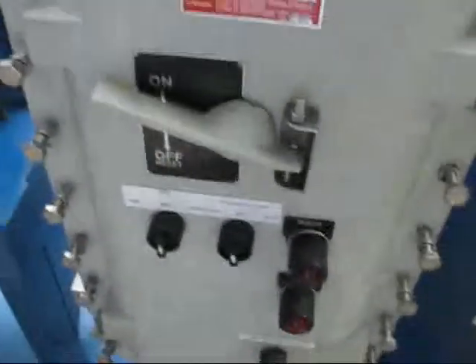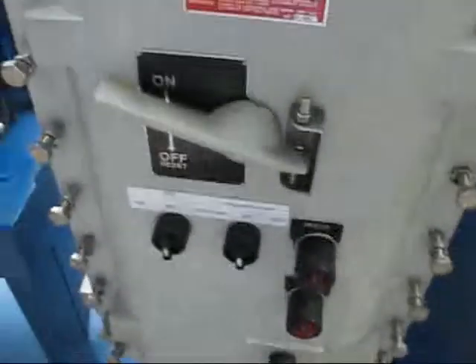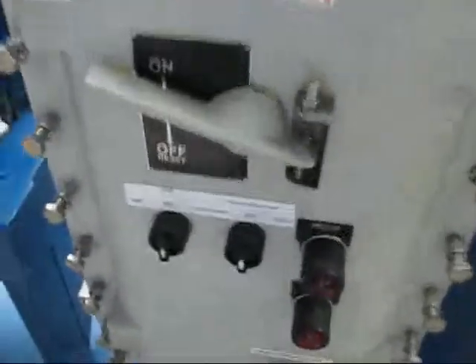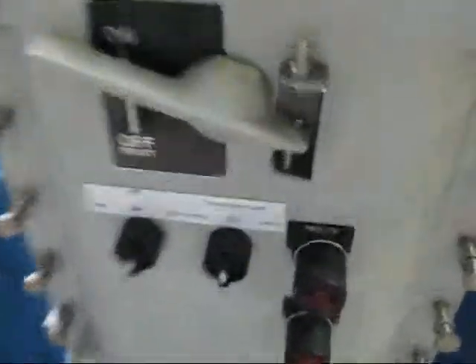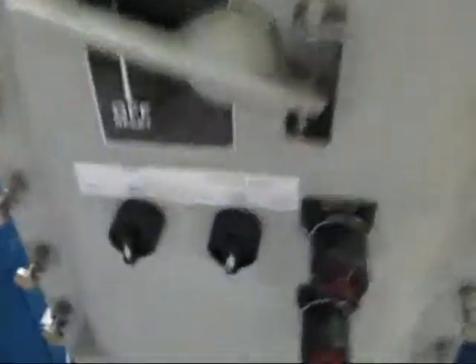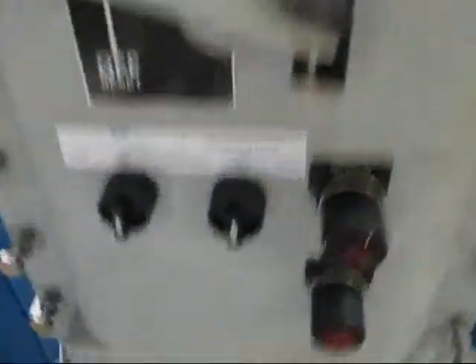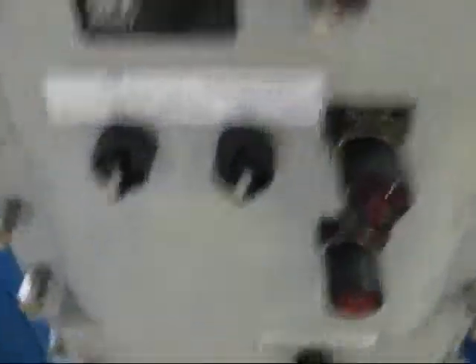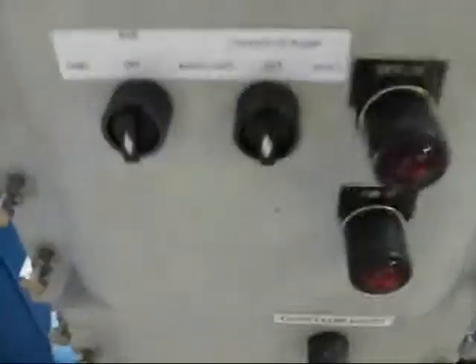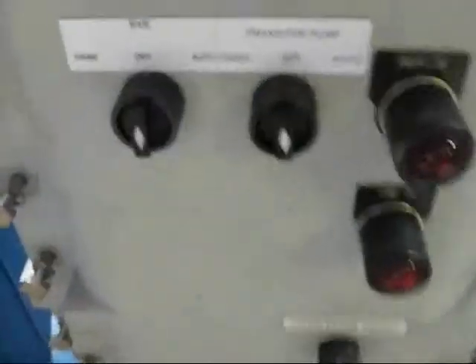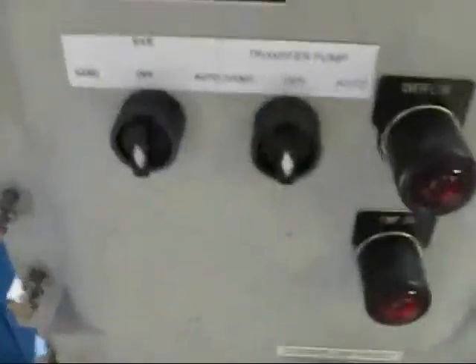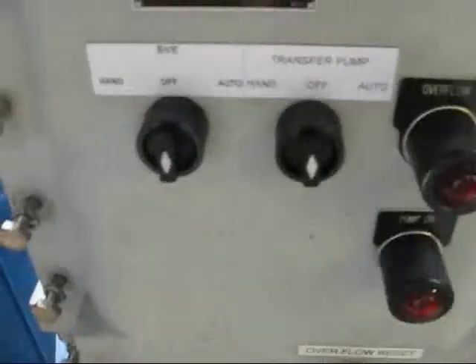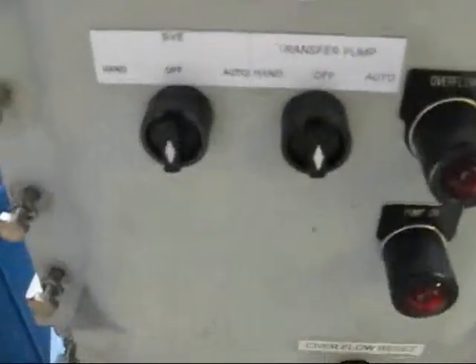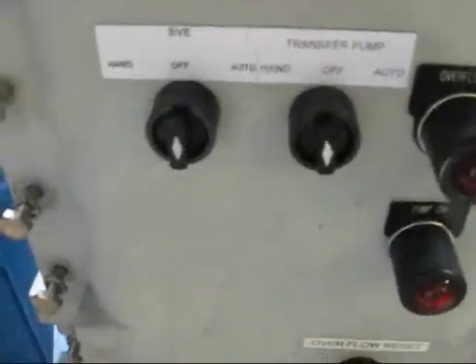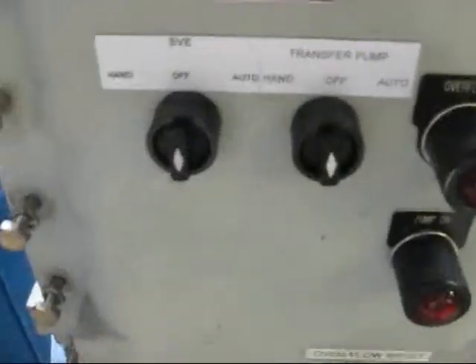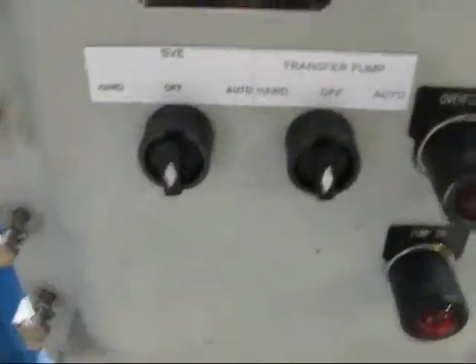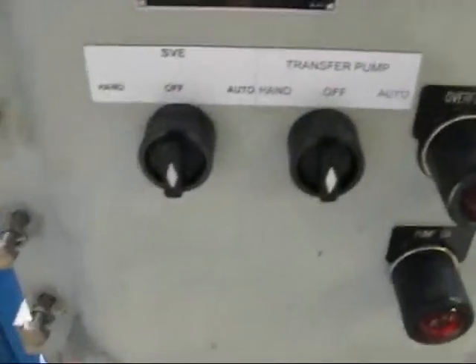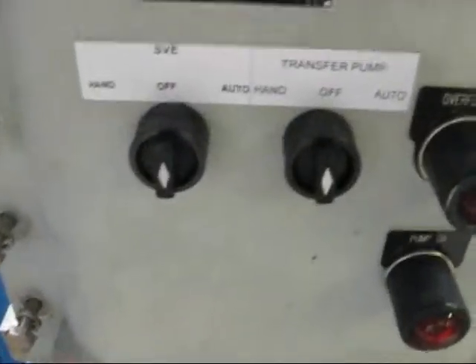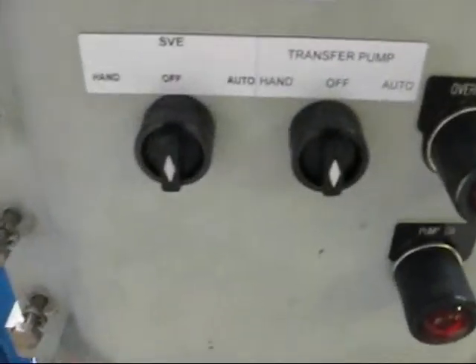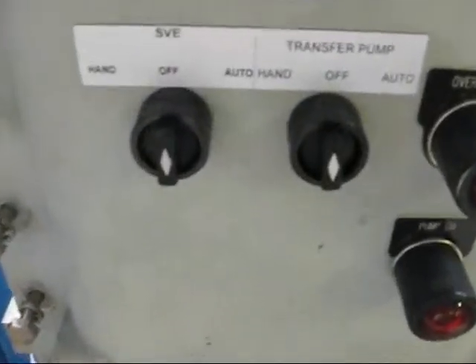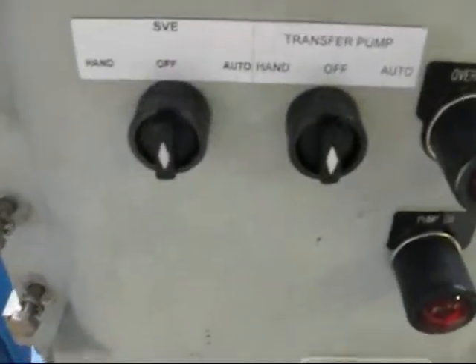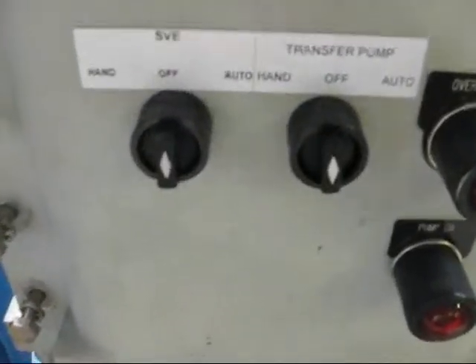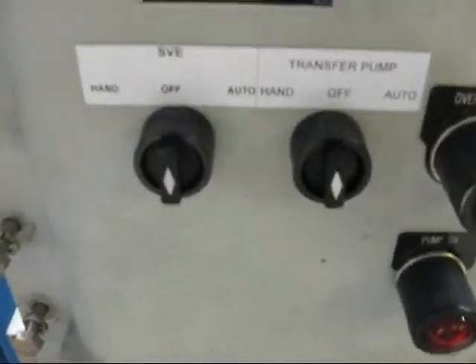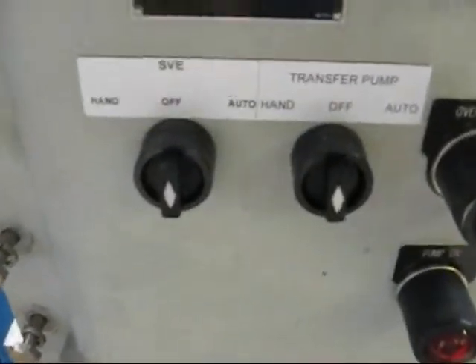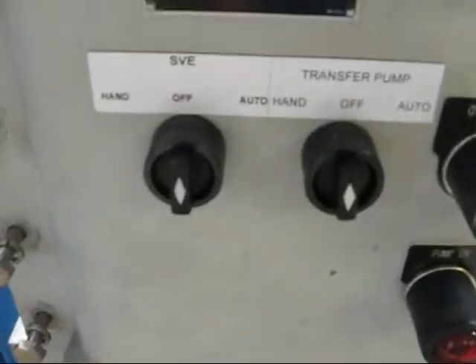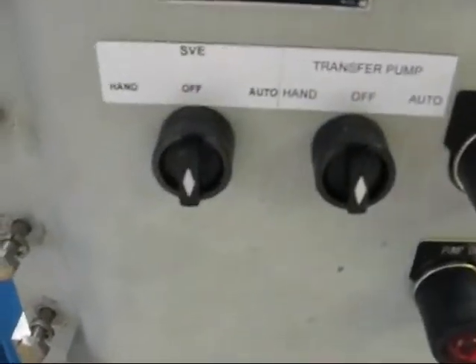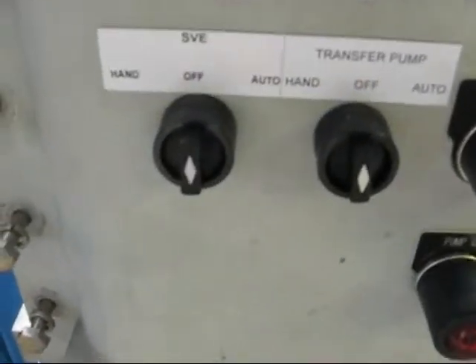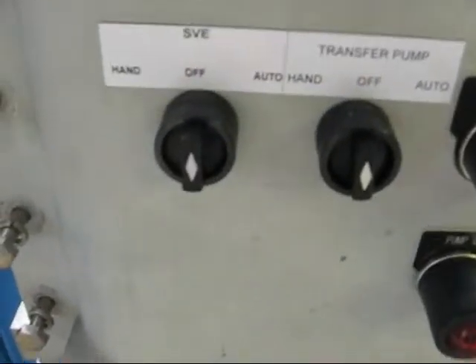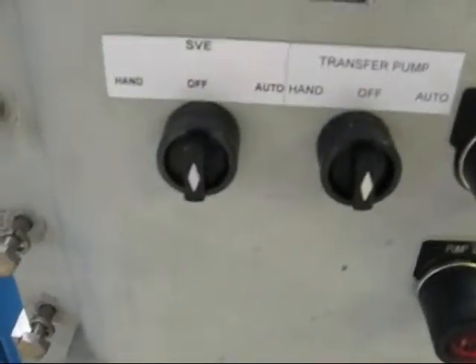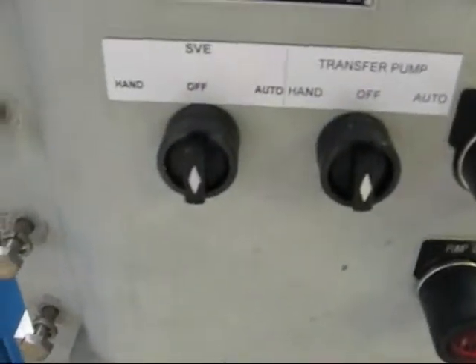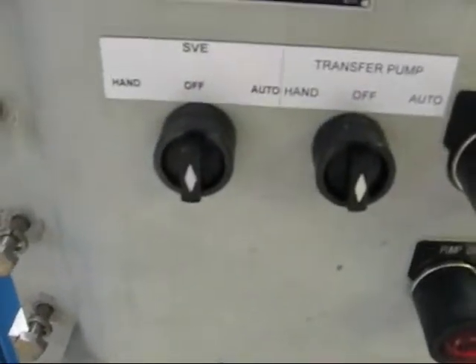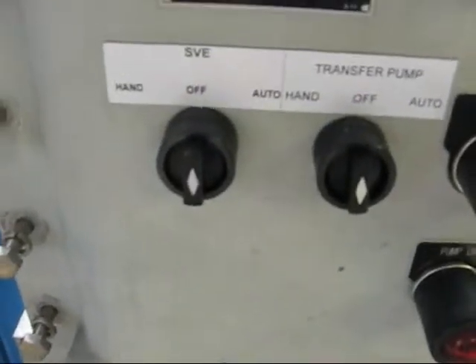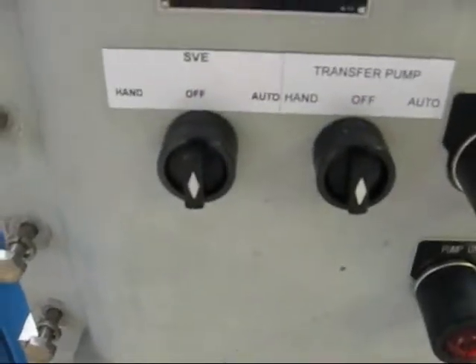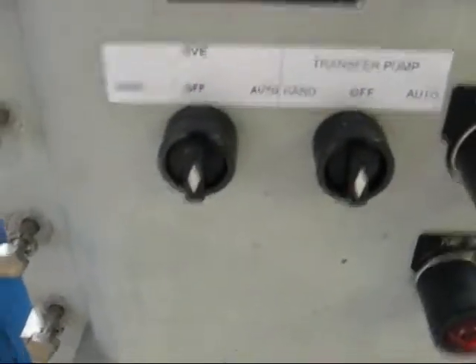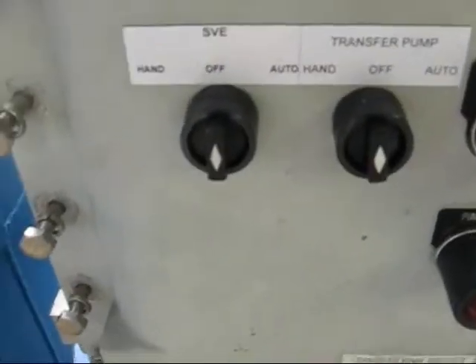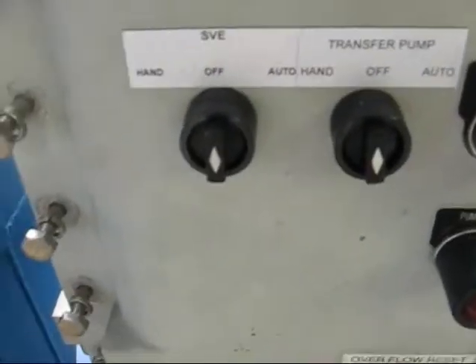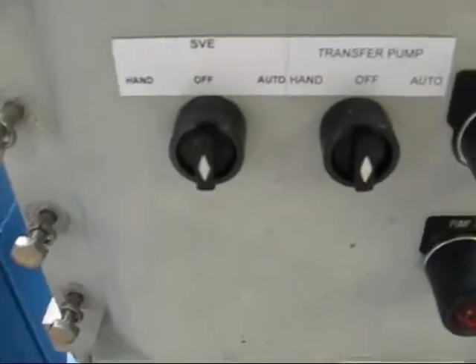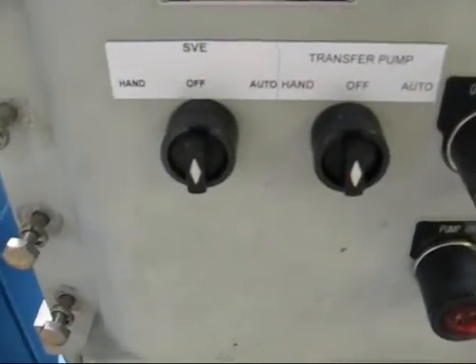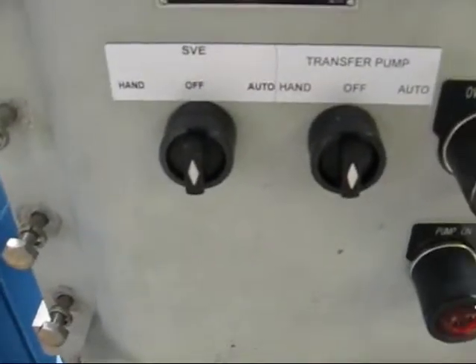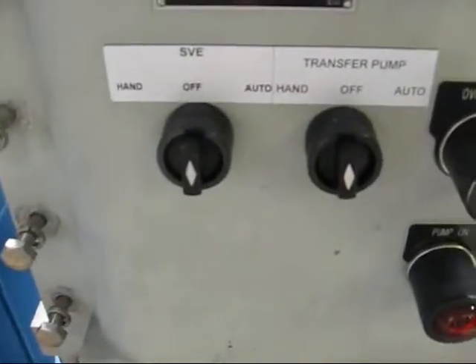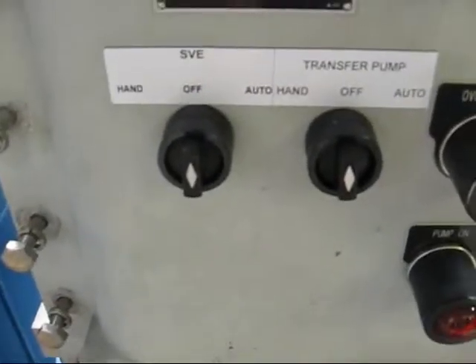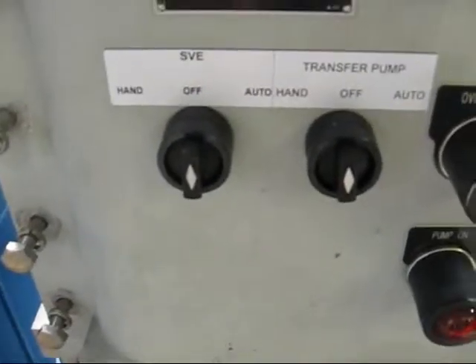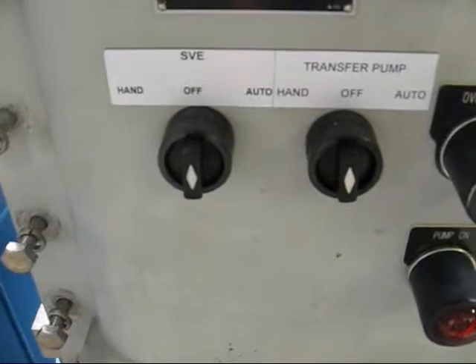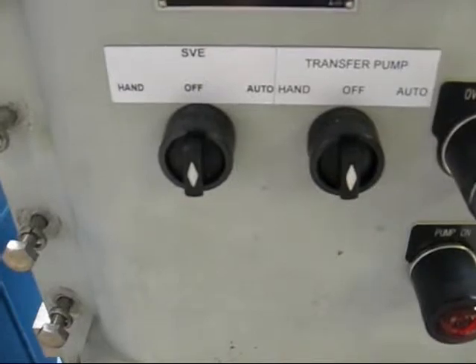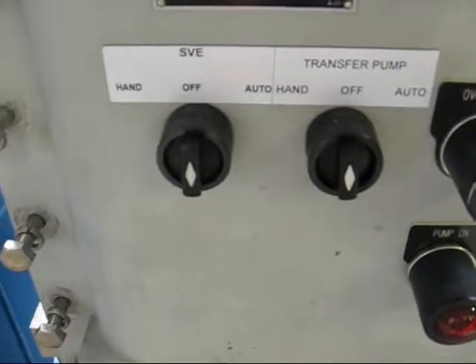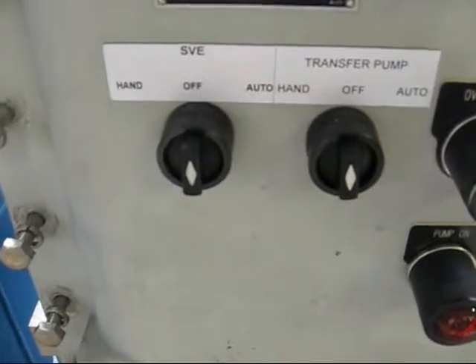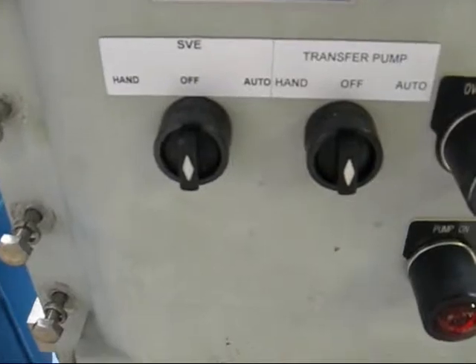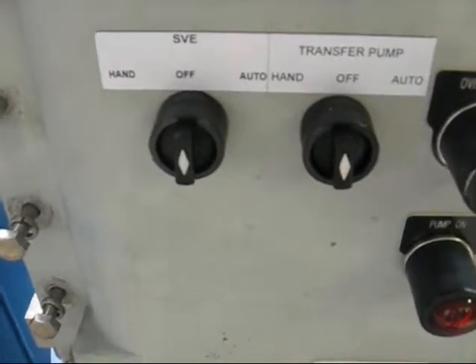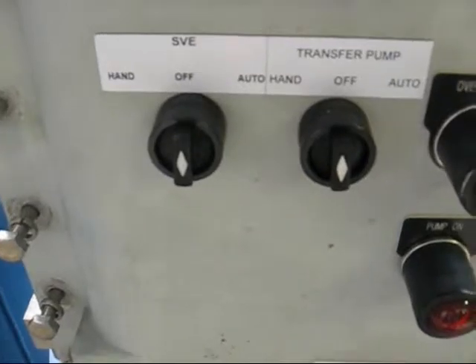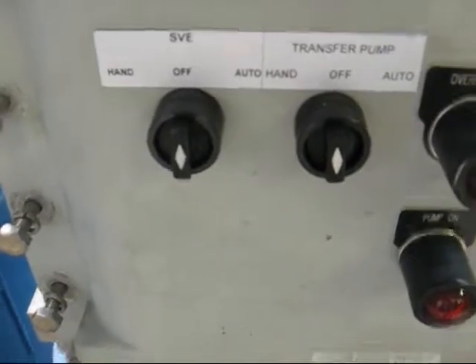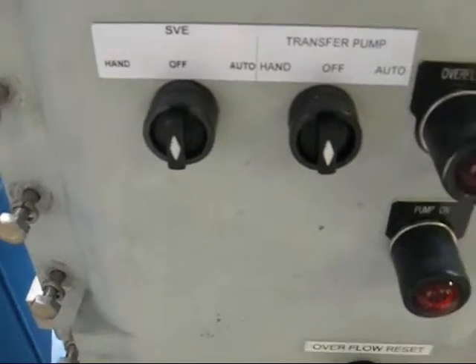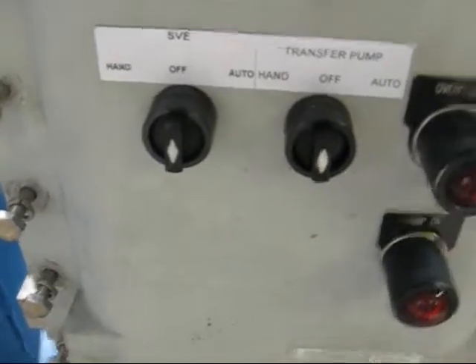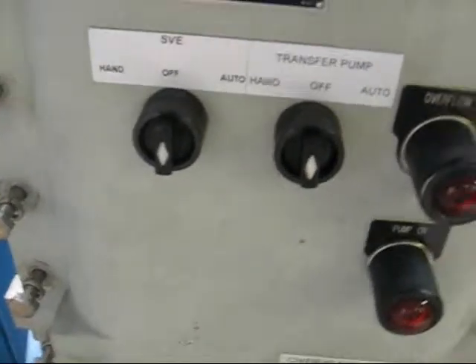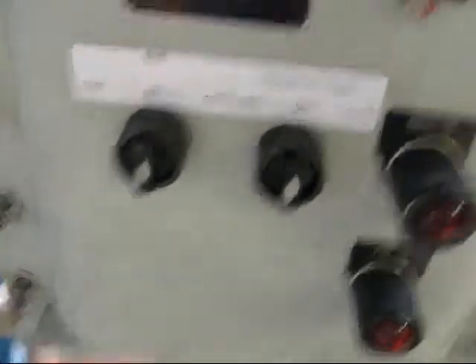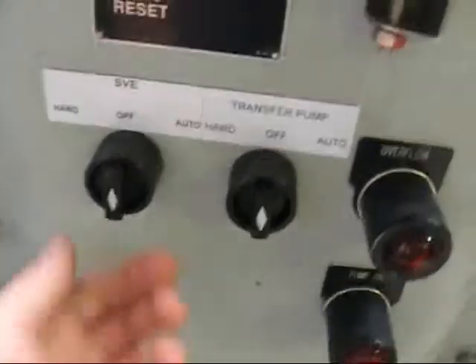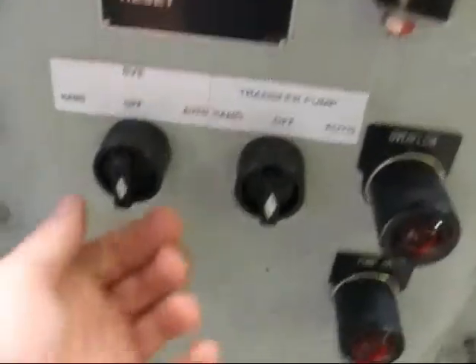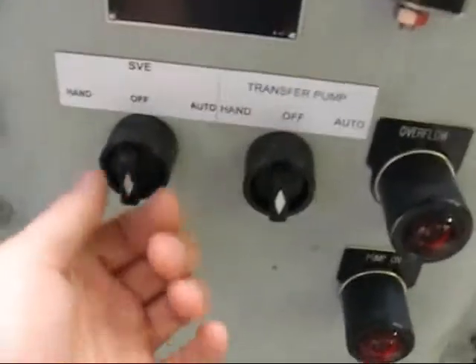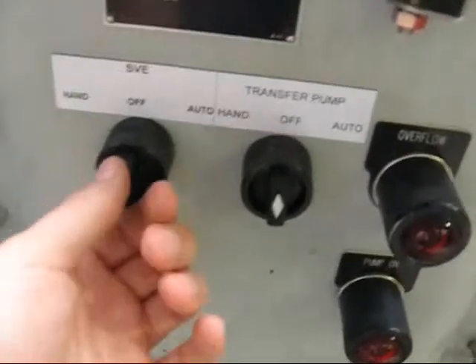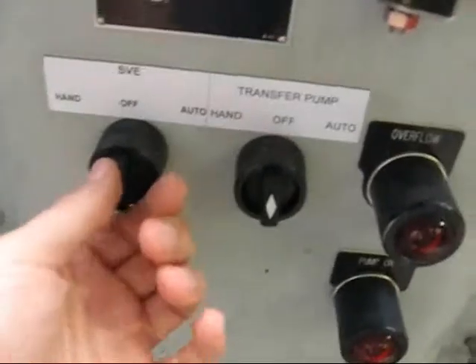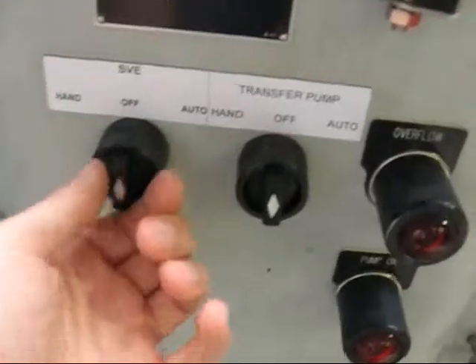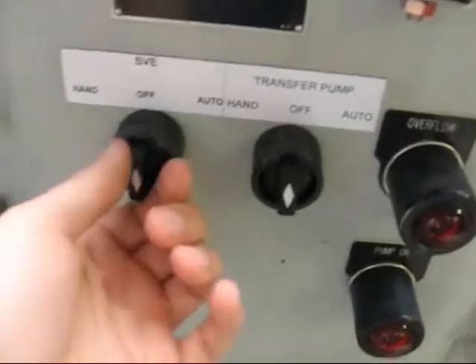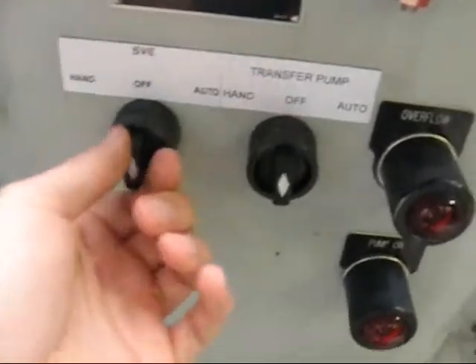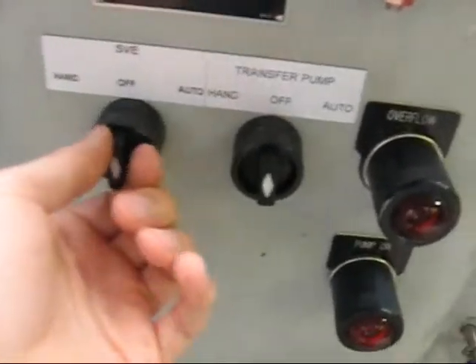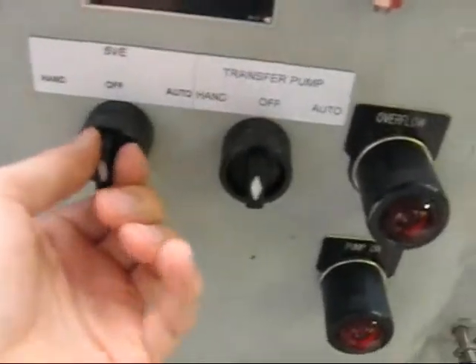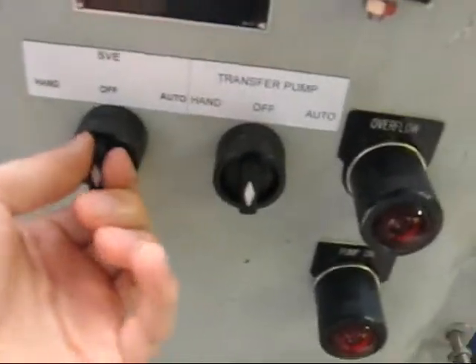As you're on switches, you'll want to go auto on both the SVE blower and the transfer pump. So we'll do that now.